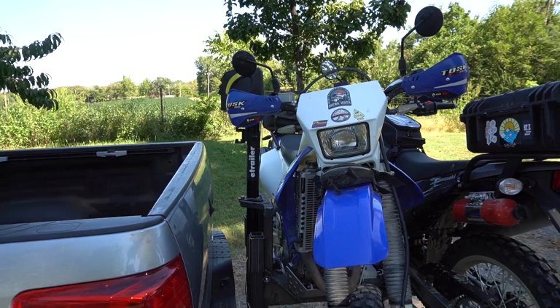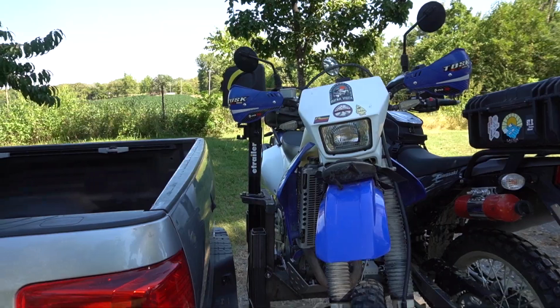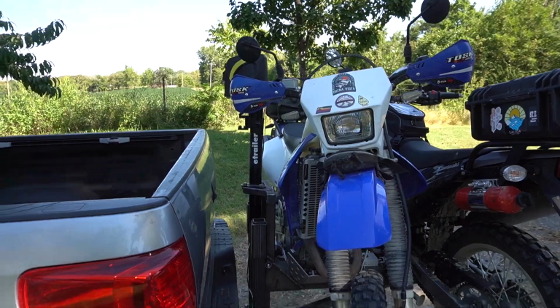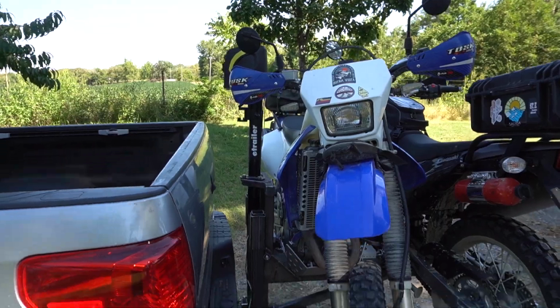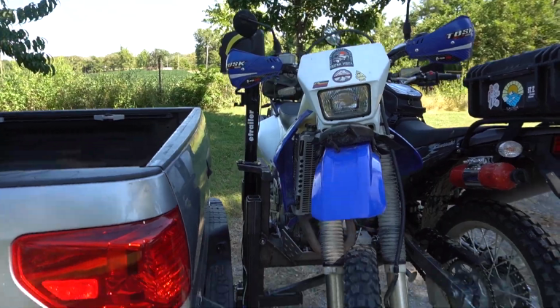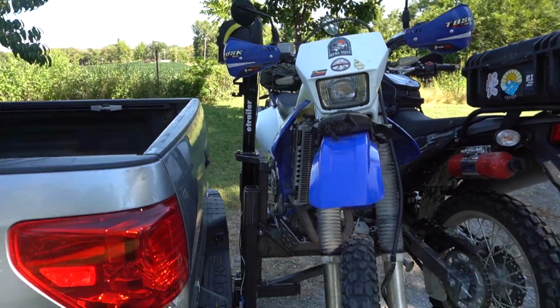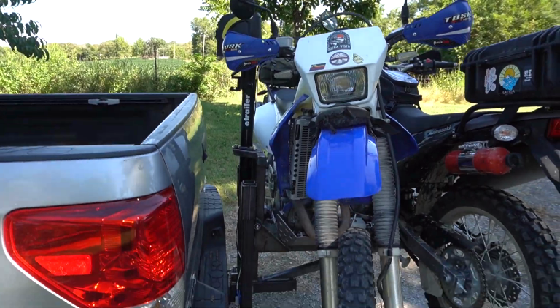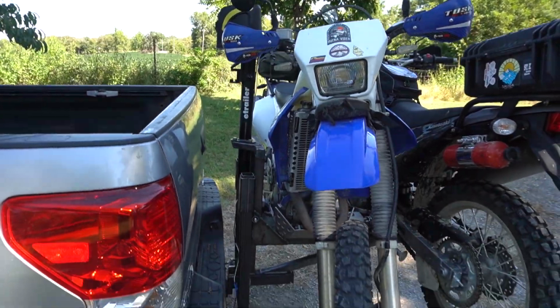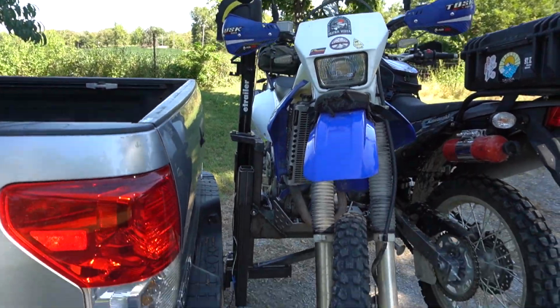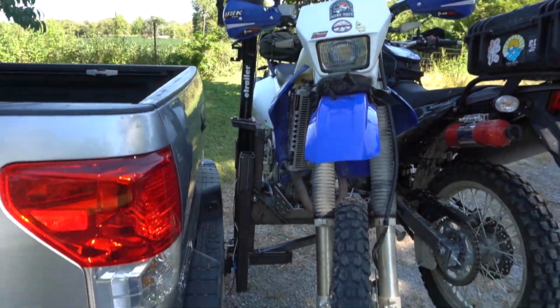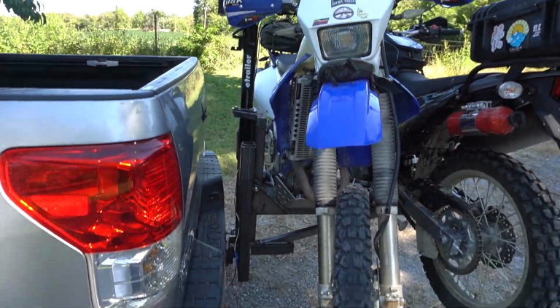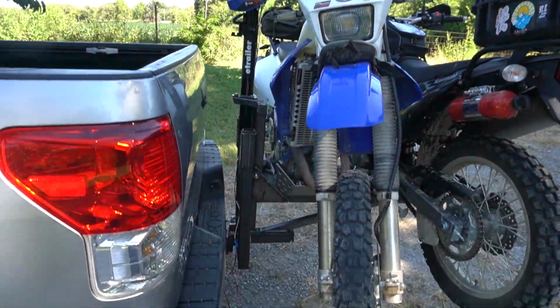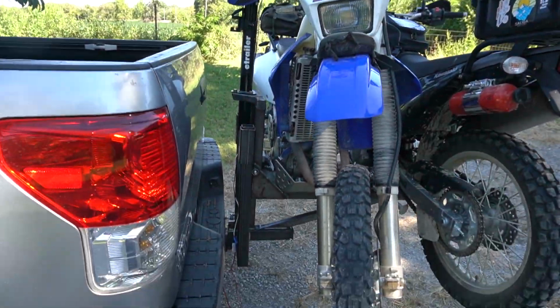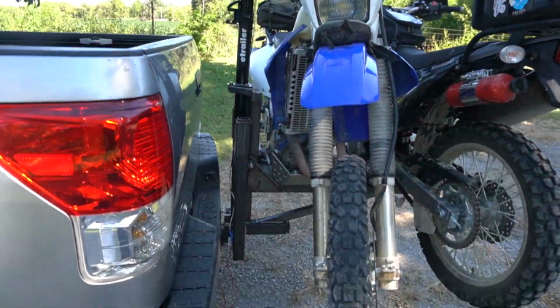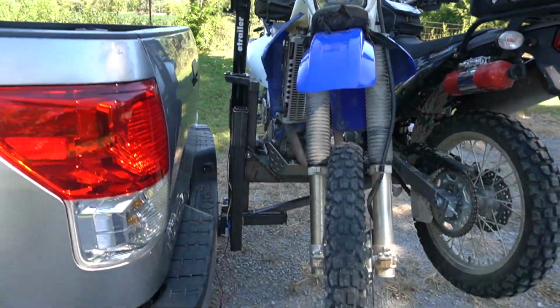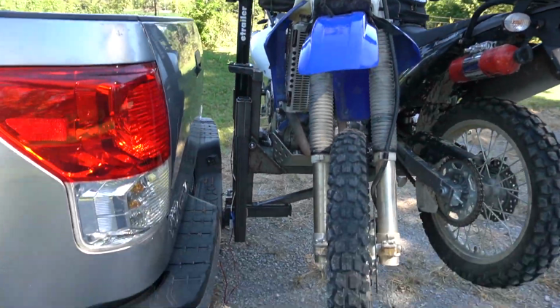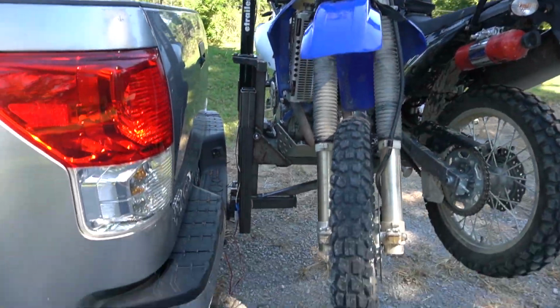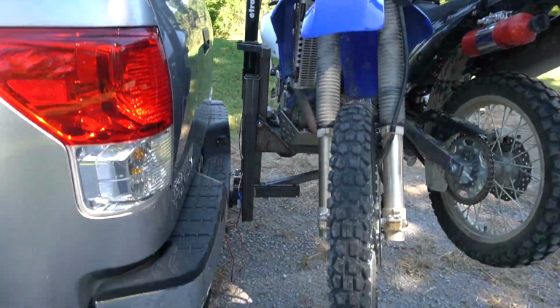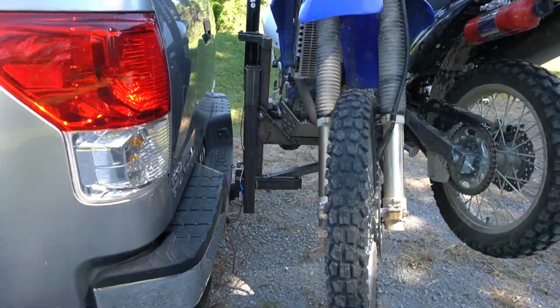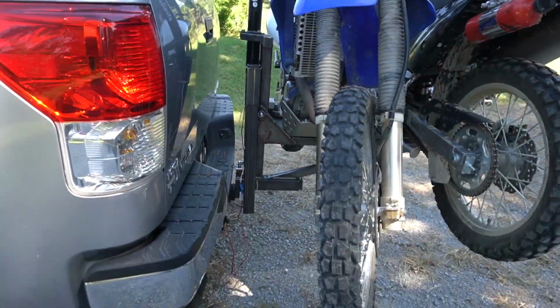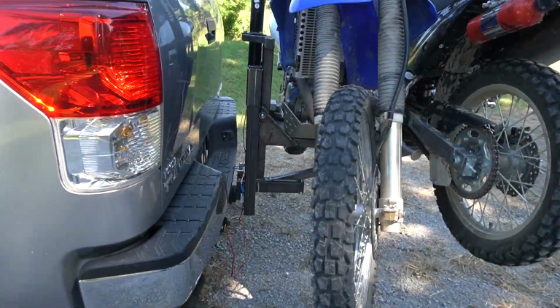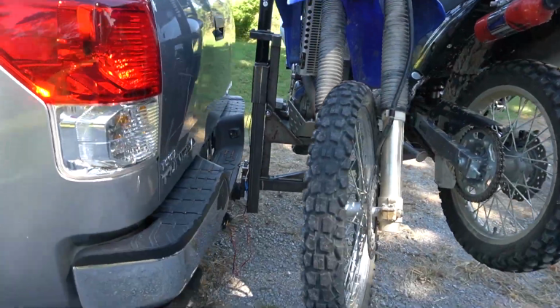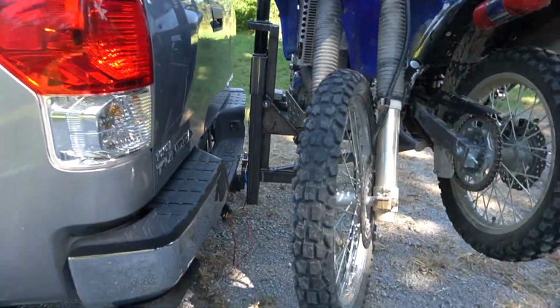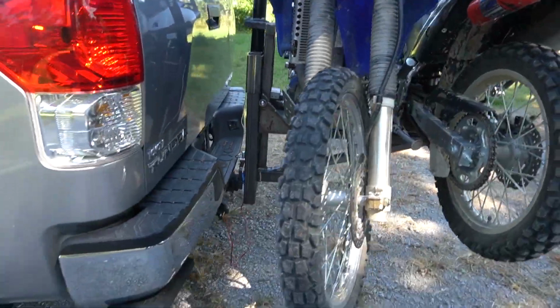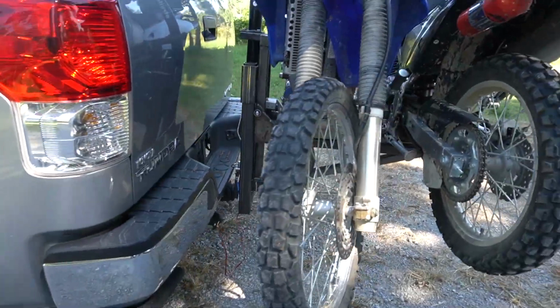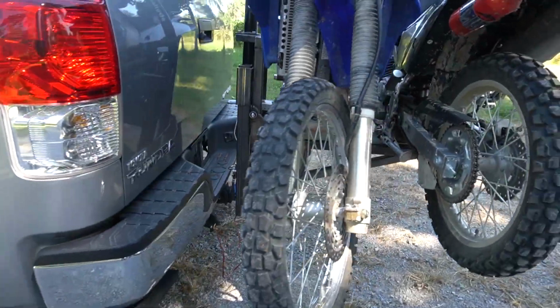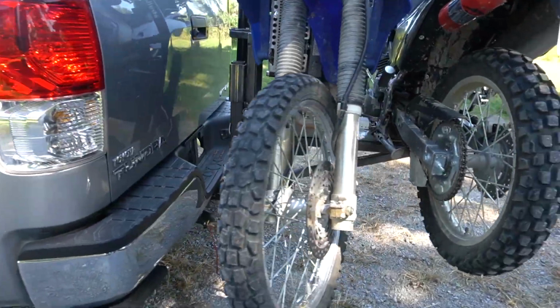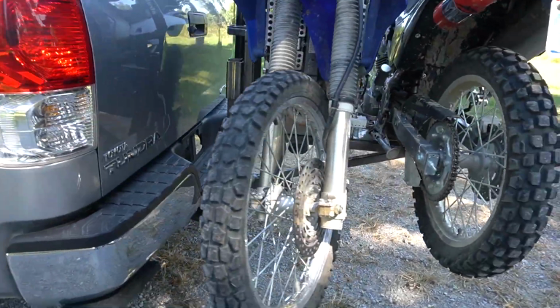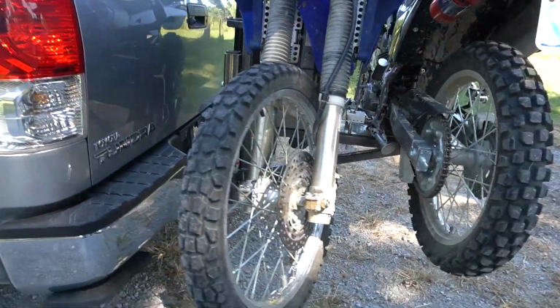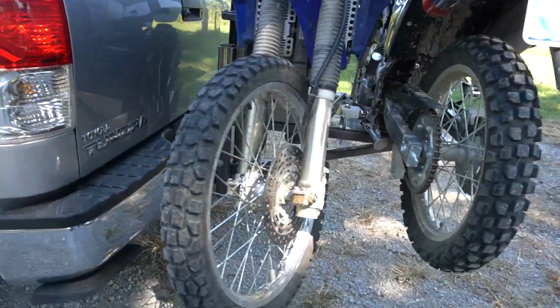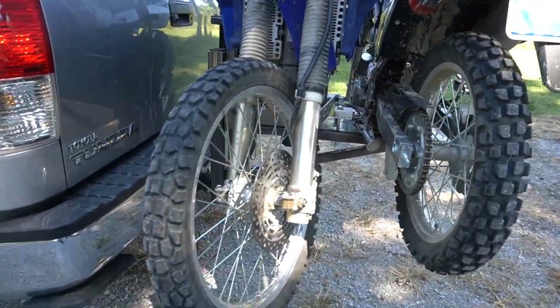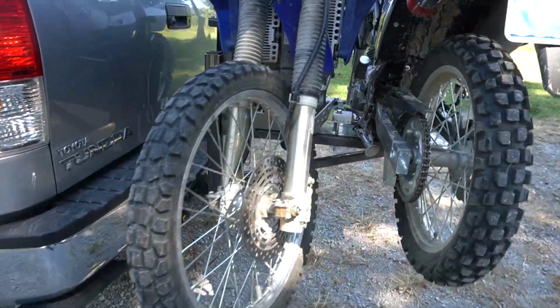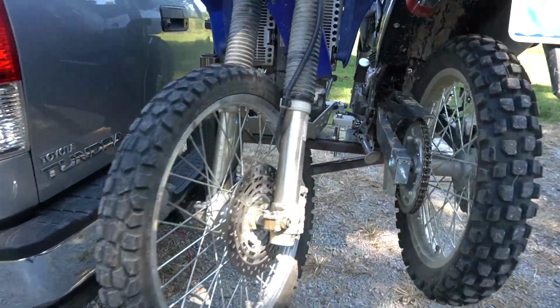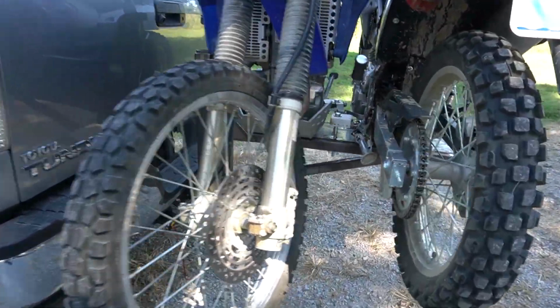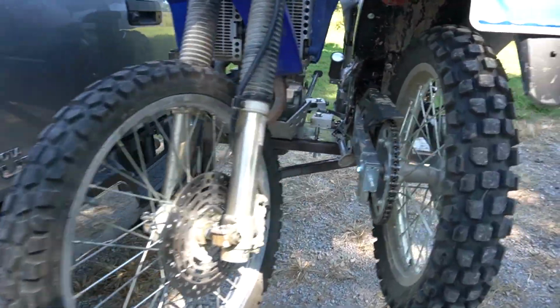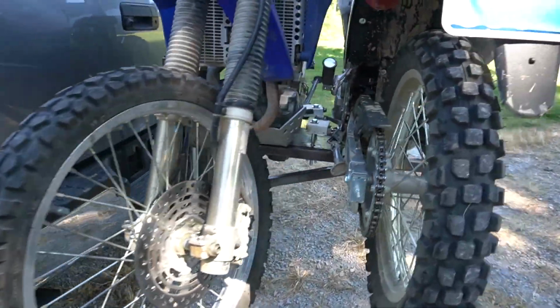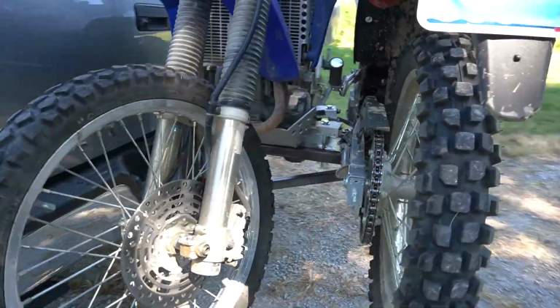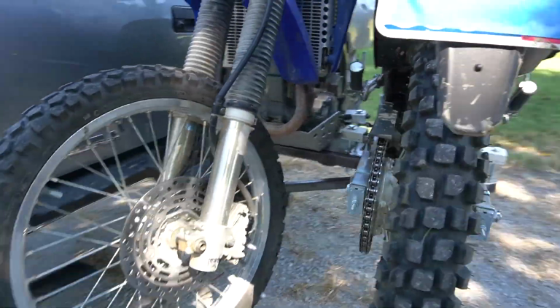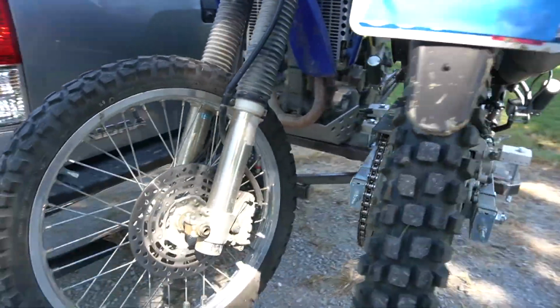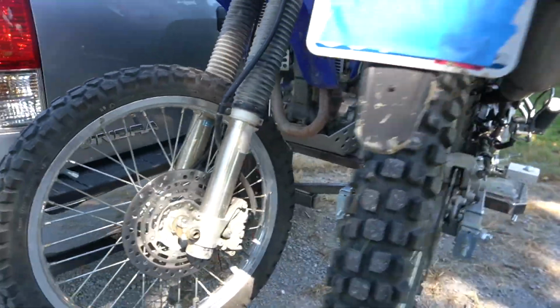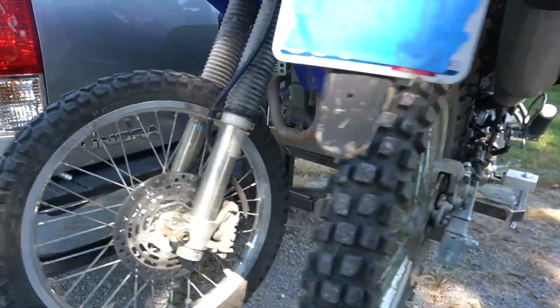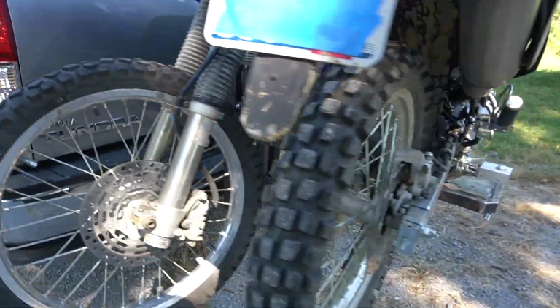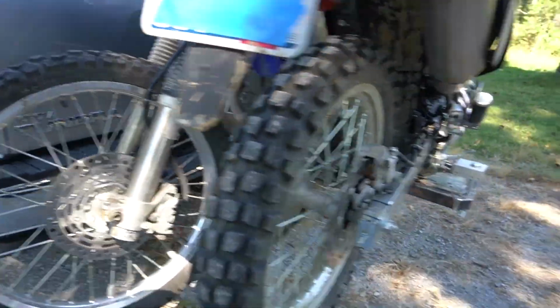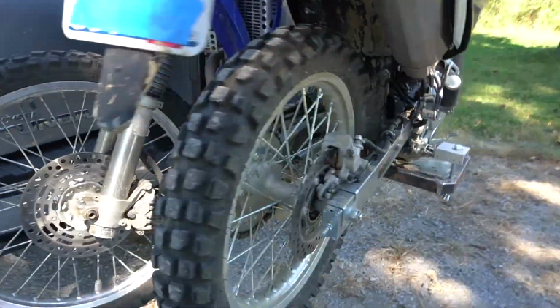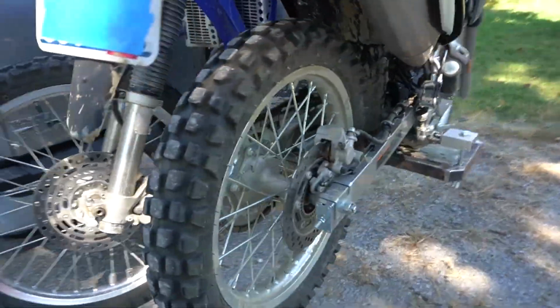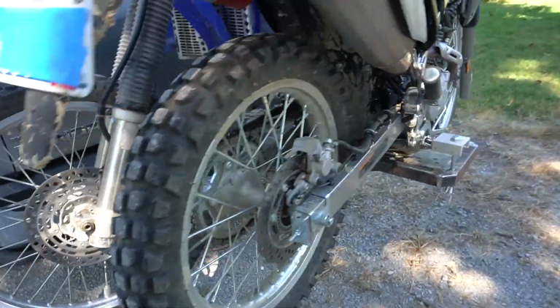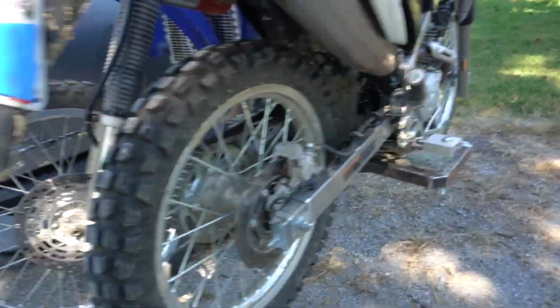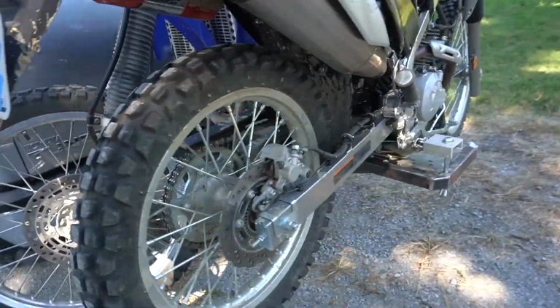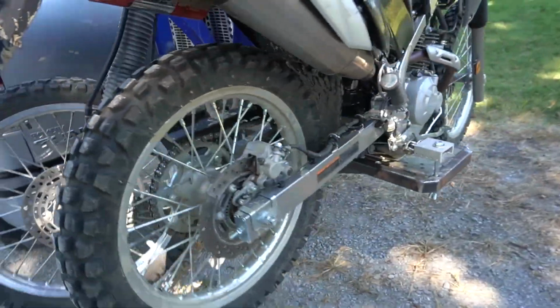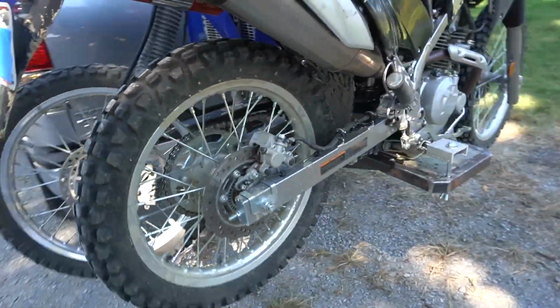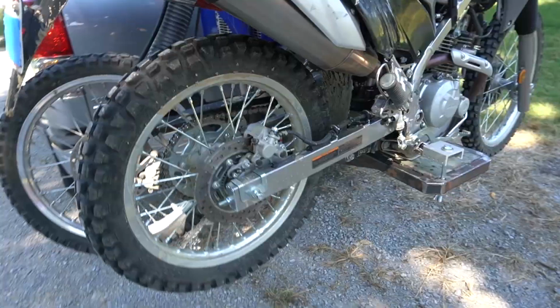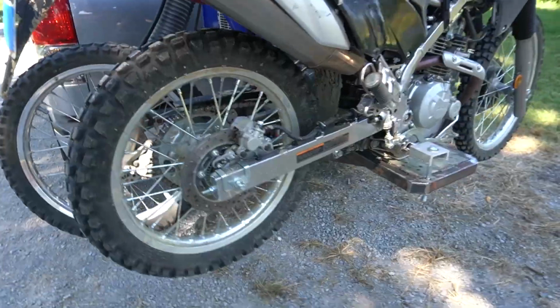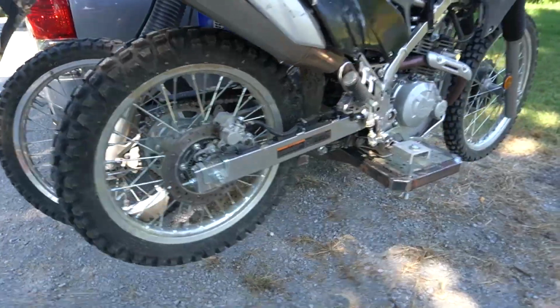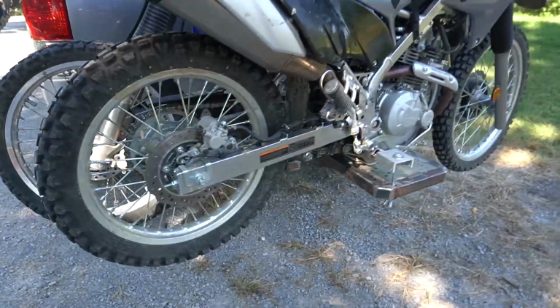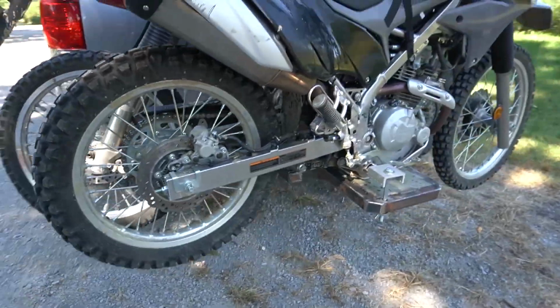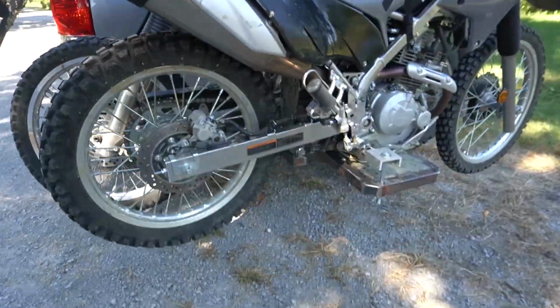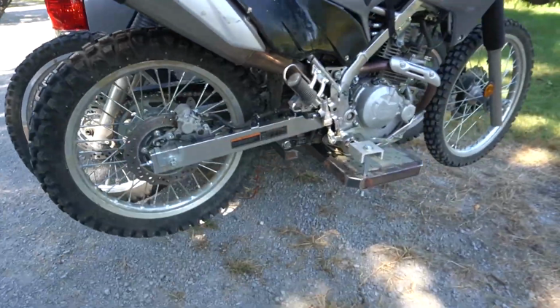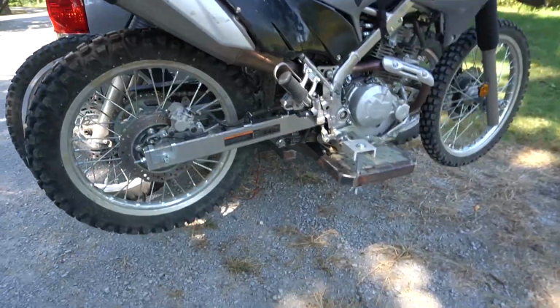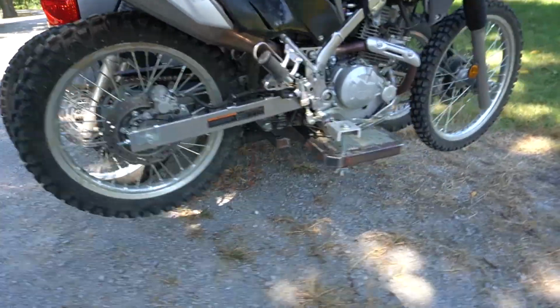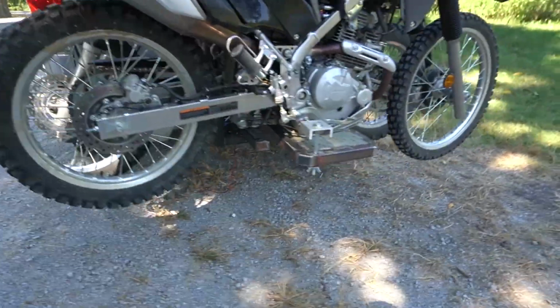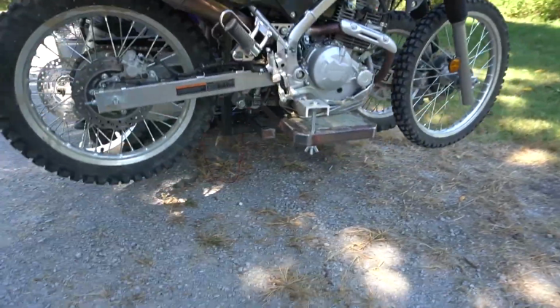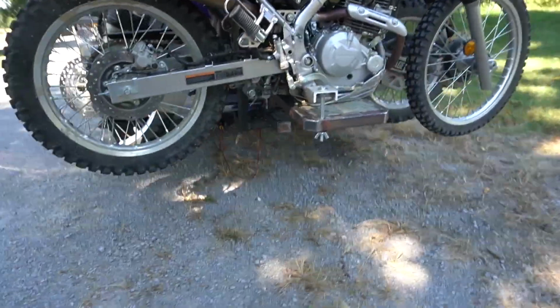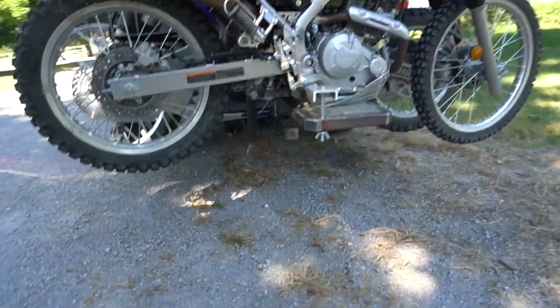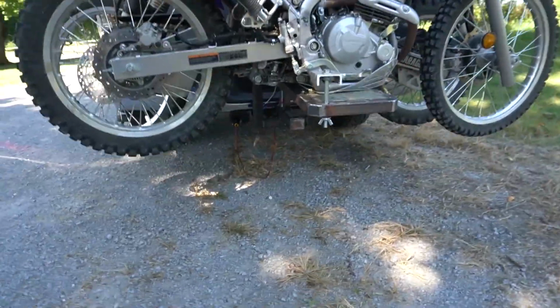Welcome back to Ozark Garage. Today we've got a new project in the shop and what we're doing is we're building a hitch motorcycle carrier.